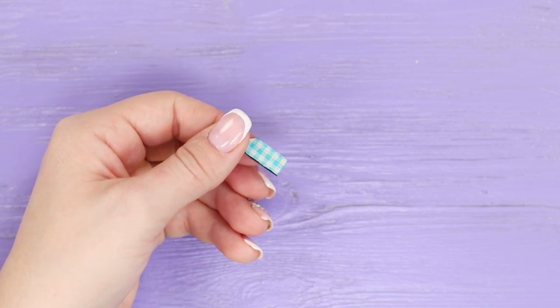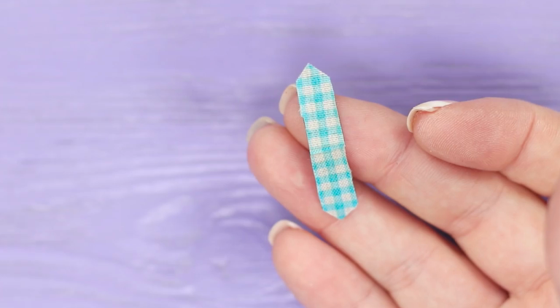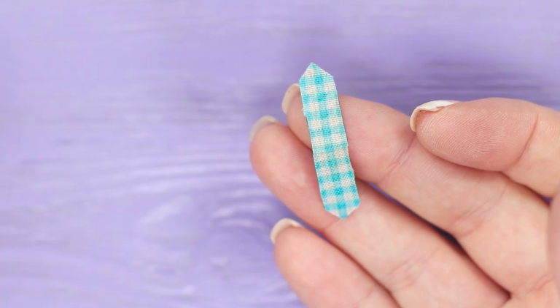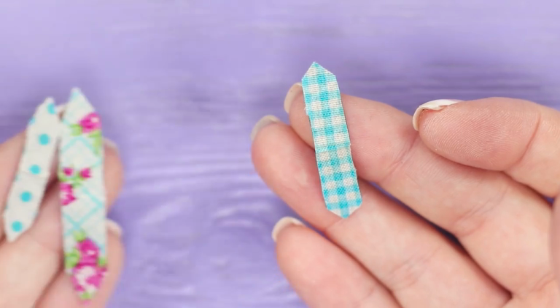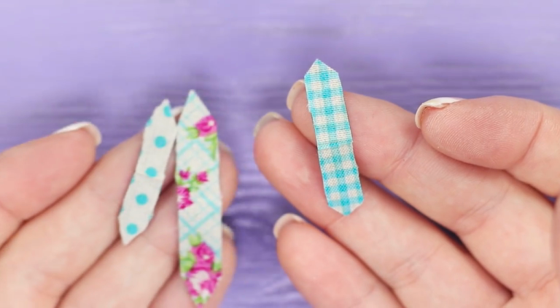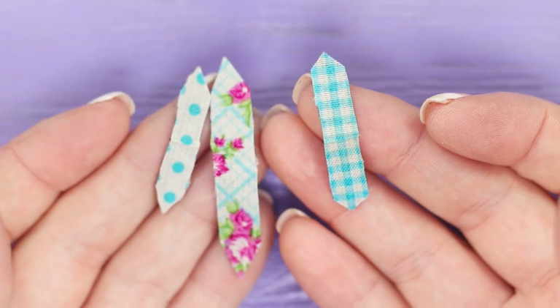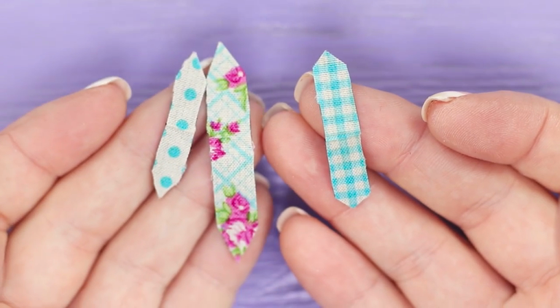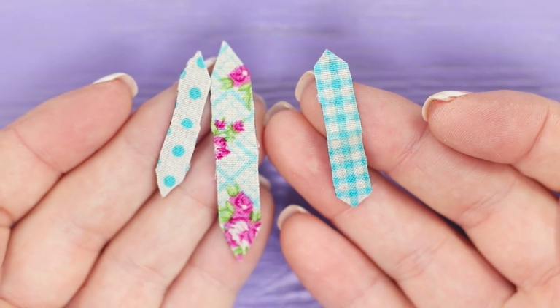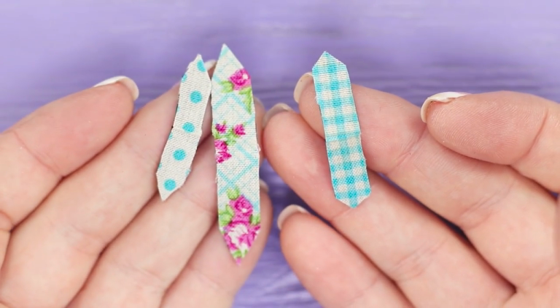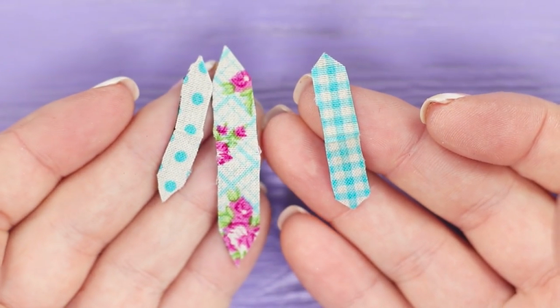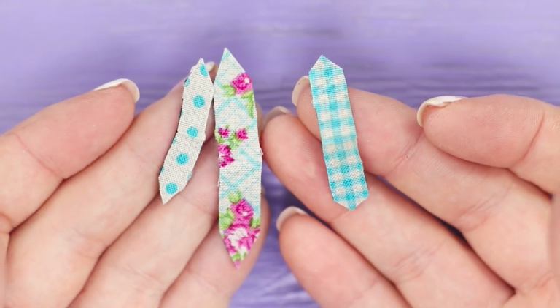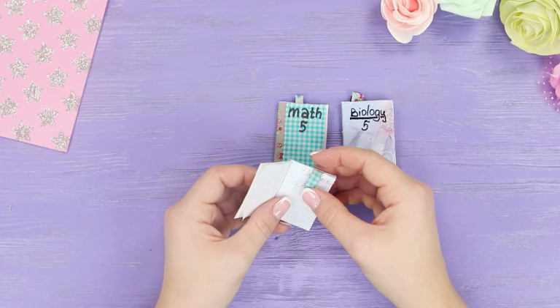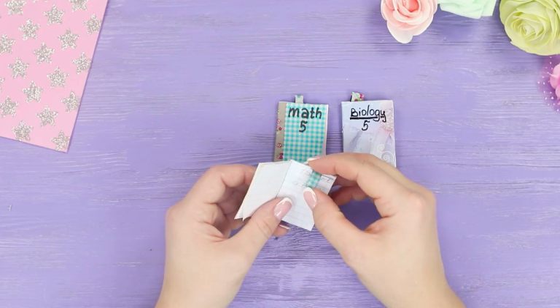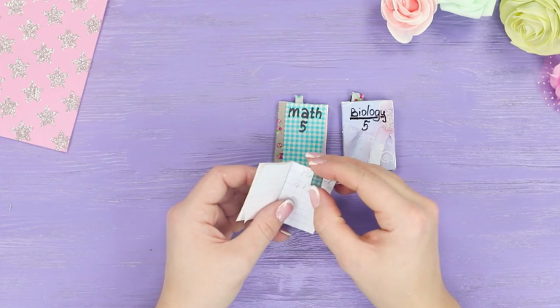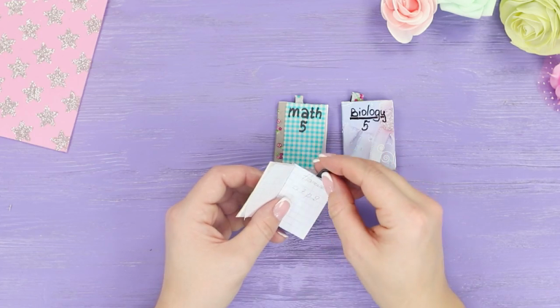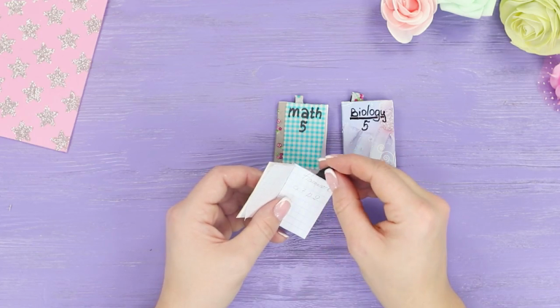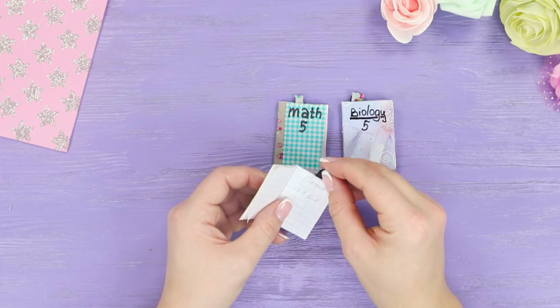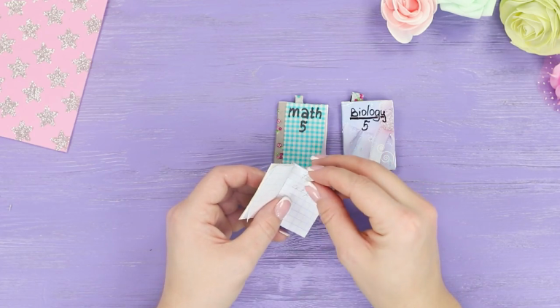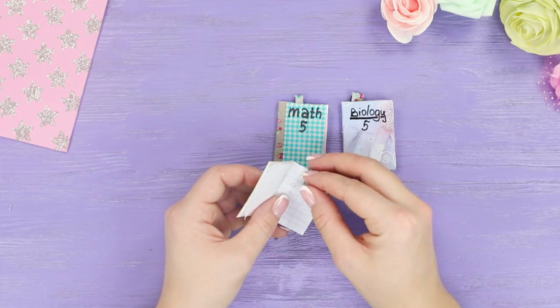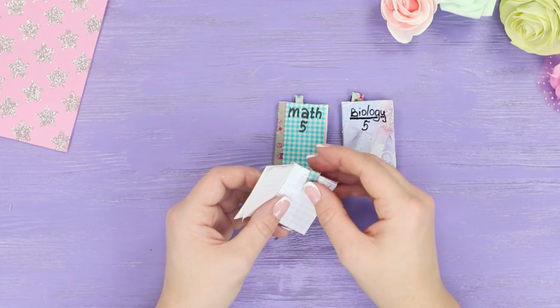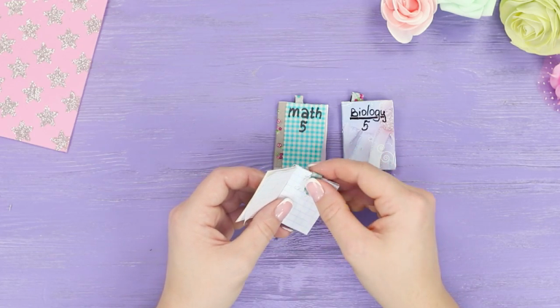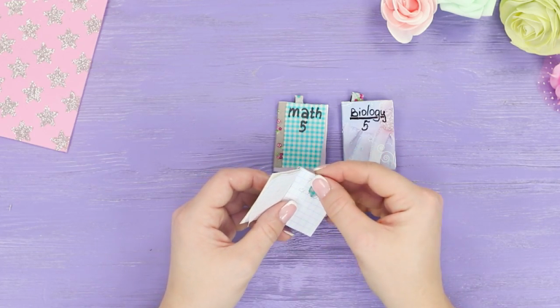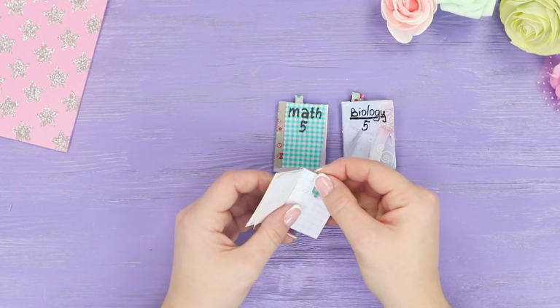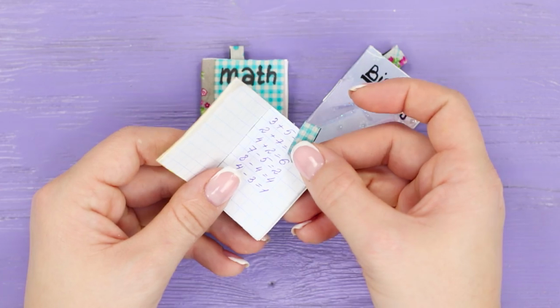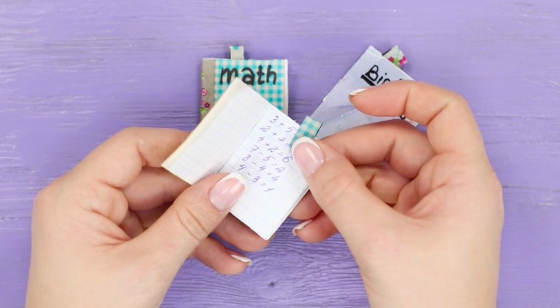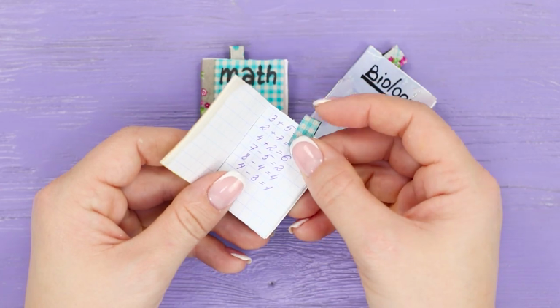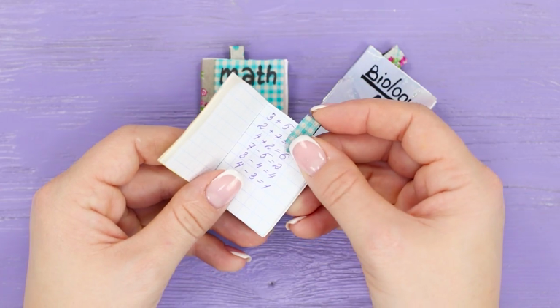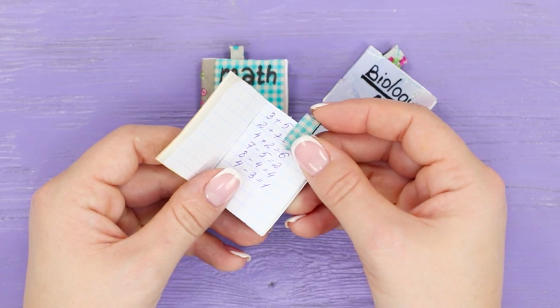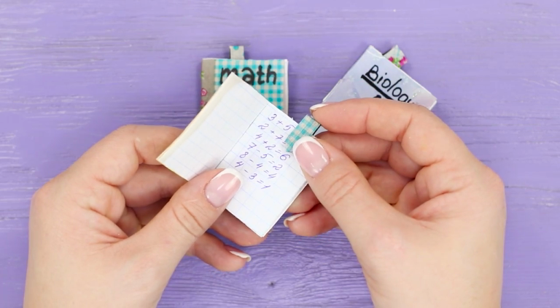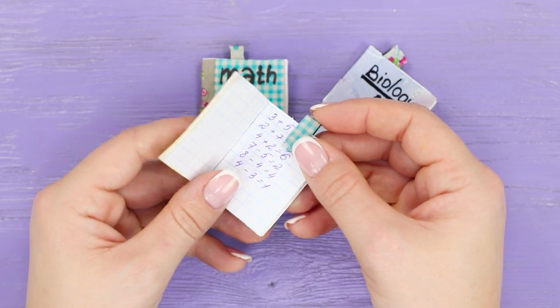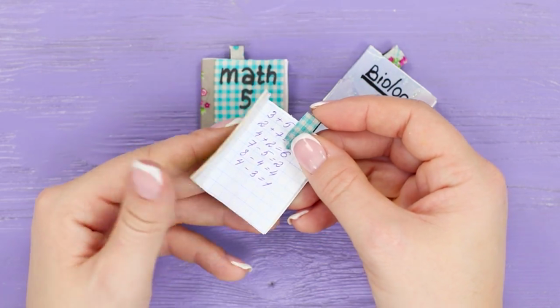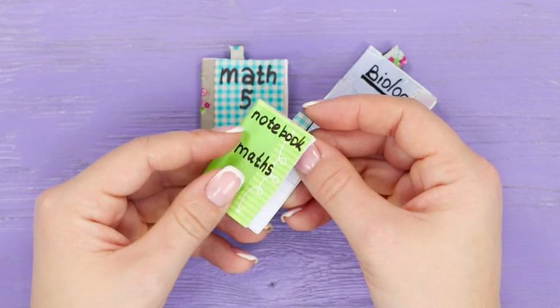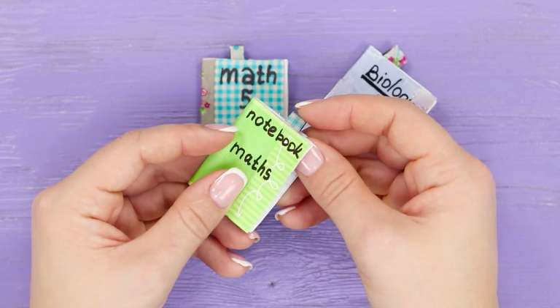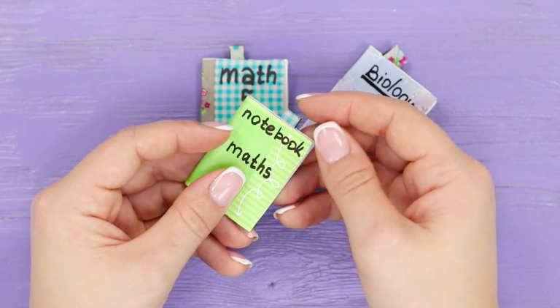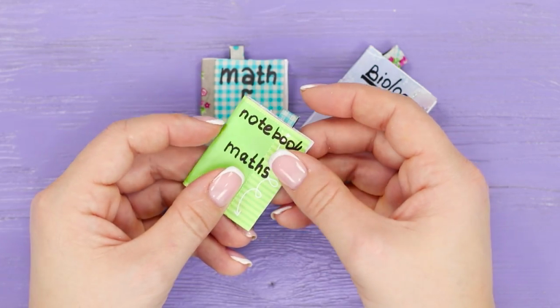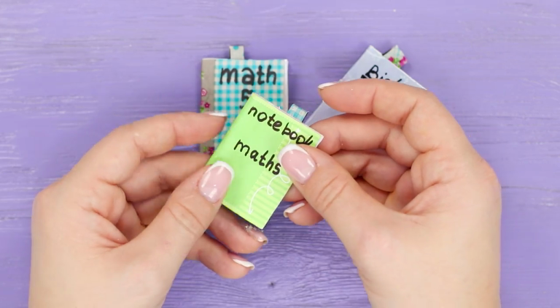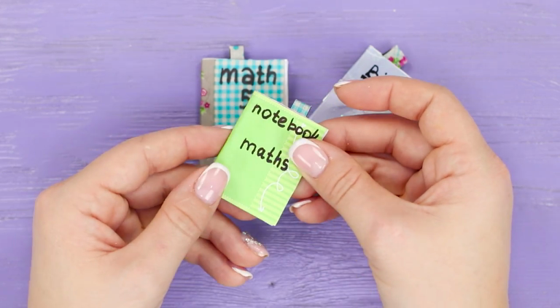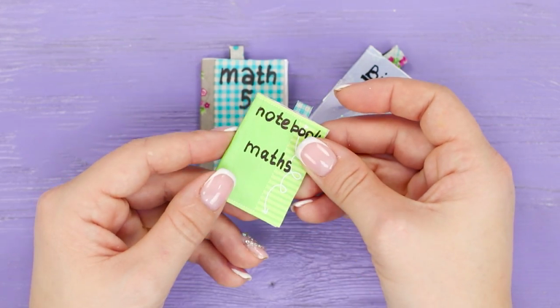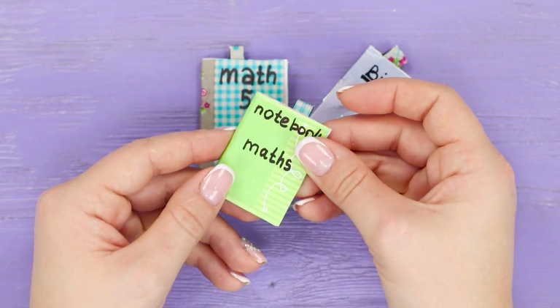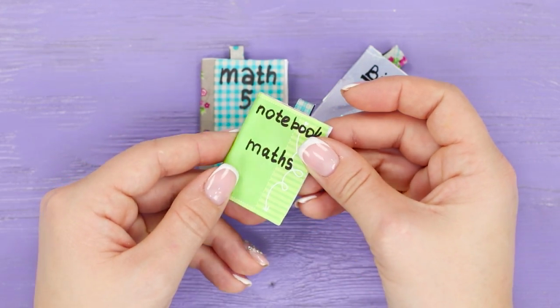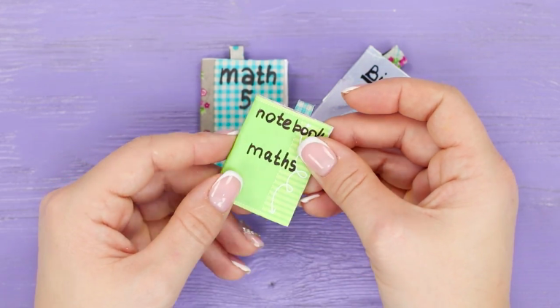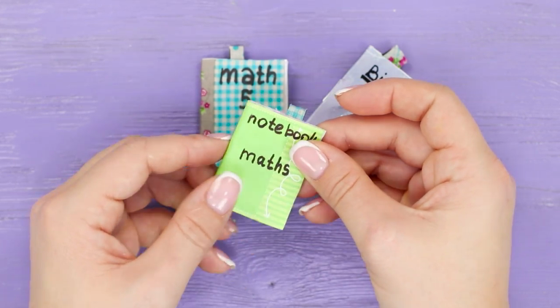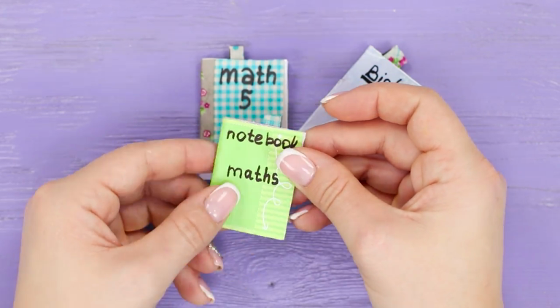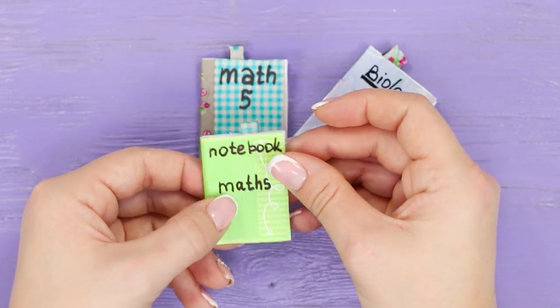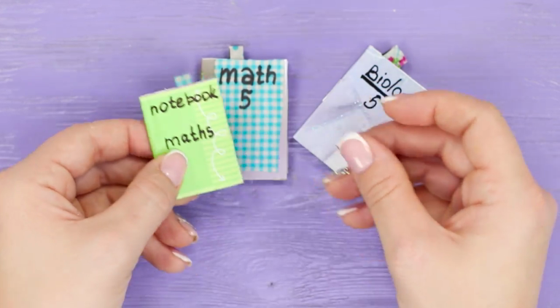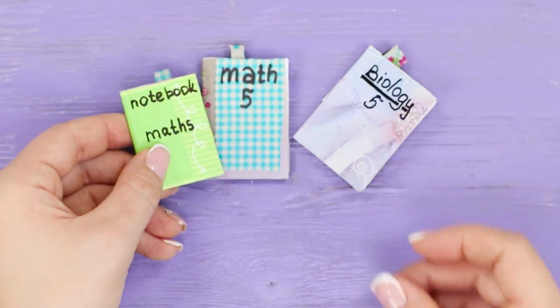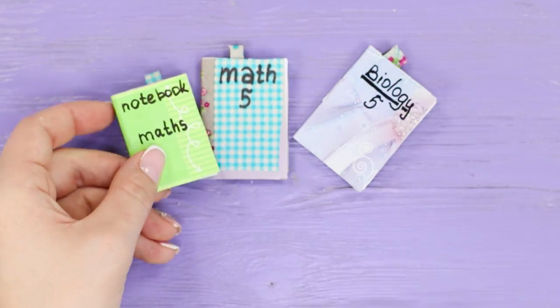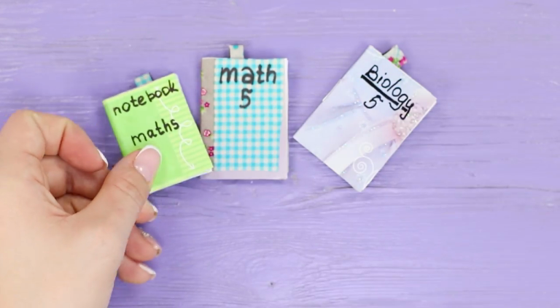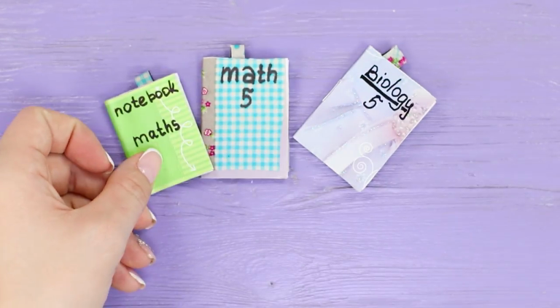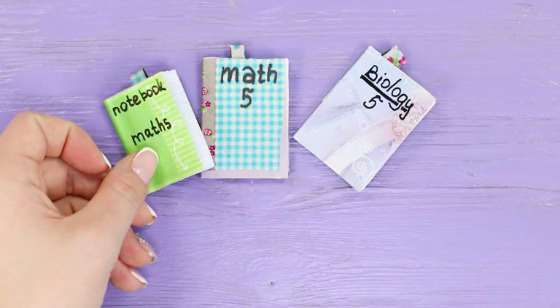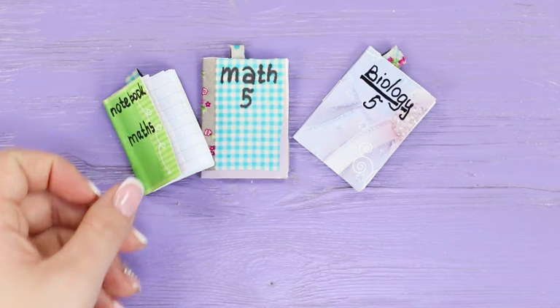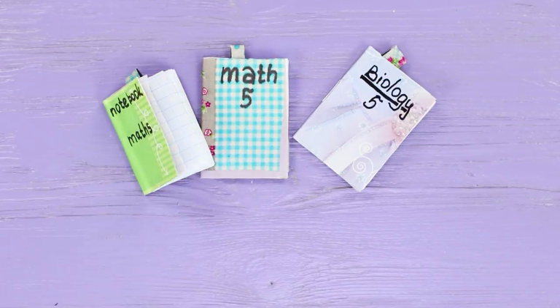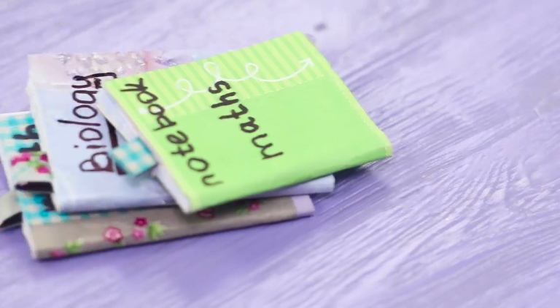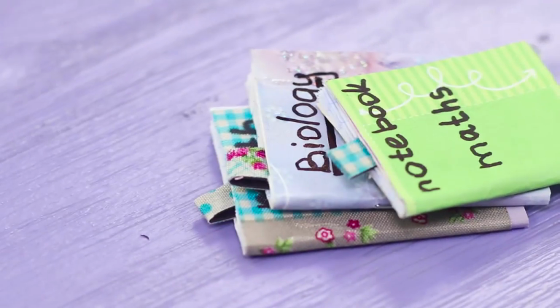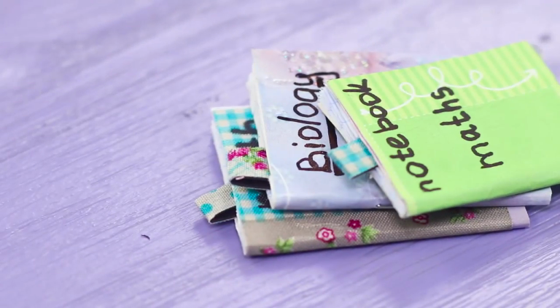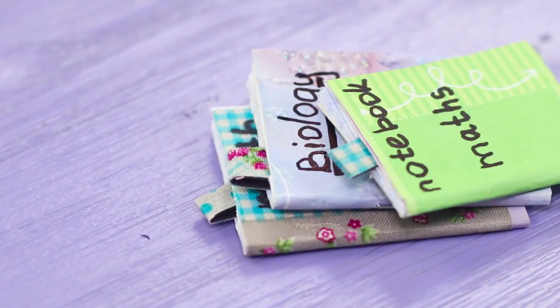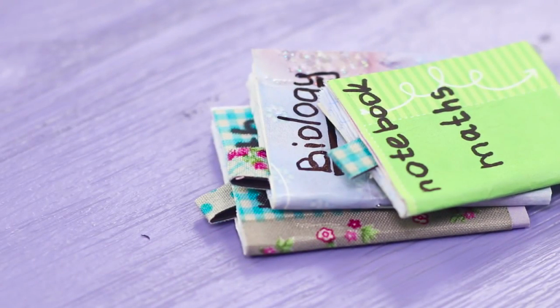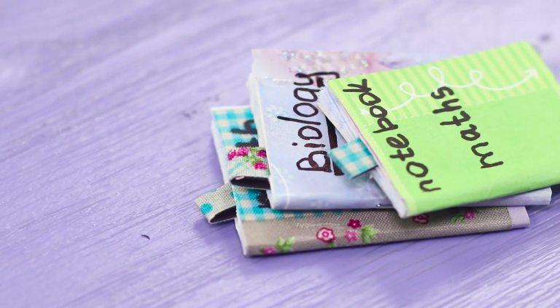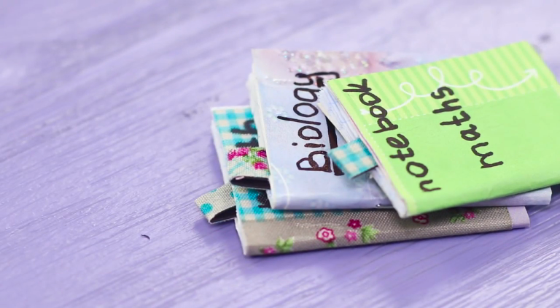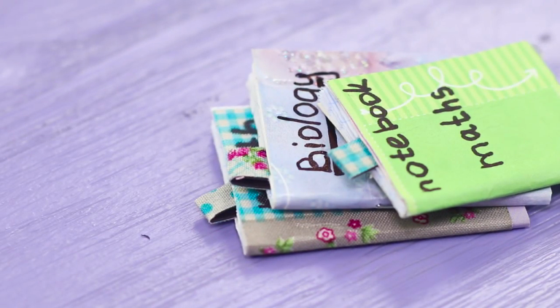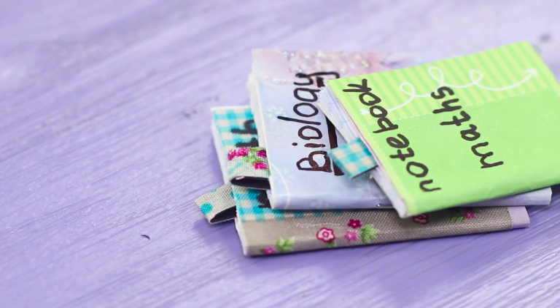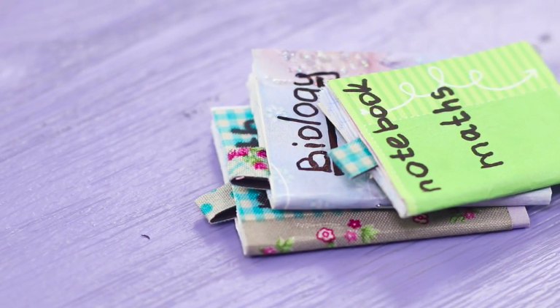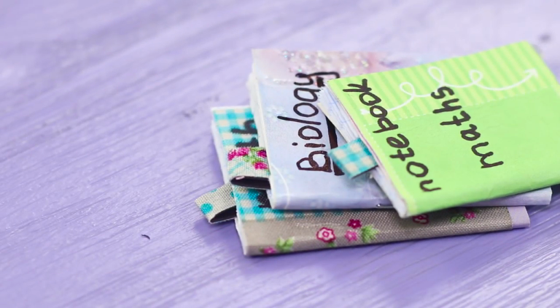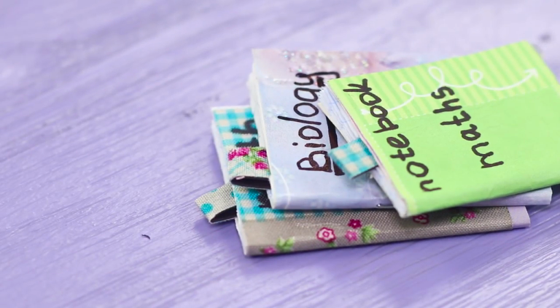Put the bookmarks in the notebooks. Due to the magnetic base, the bookmarks won't get lost and Barbie will quickly find the page she needs.